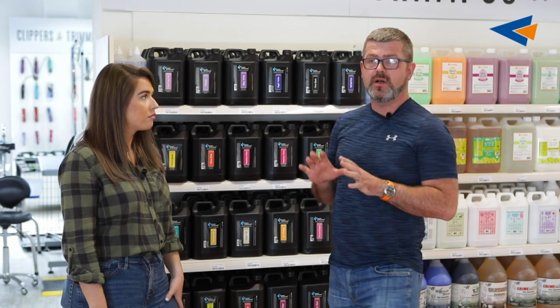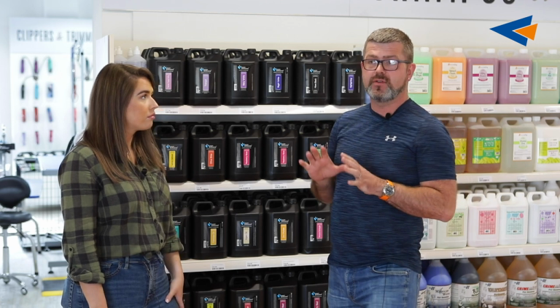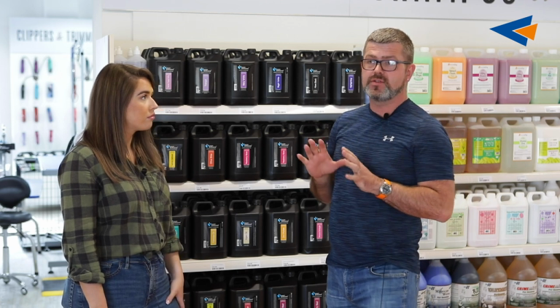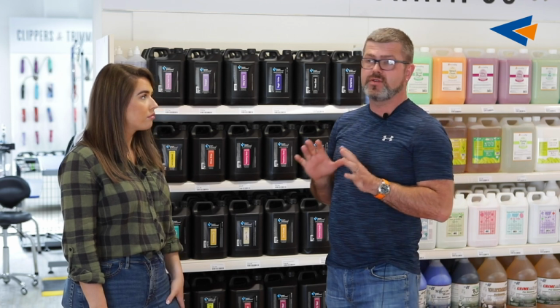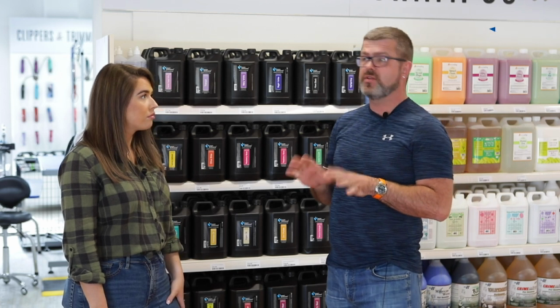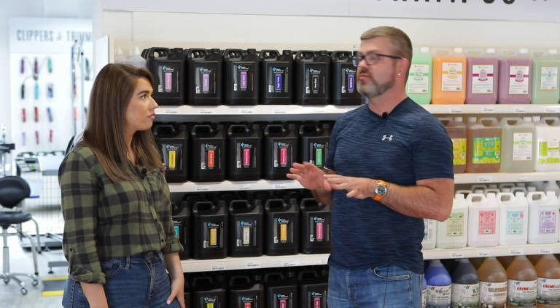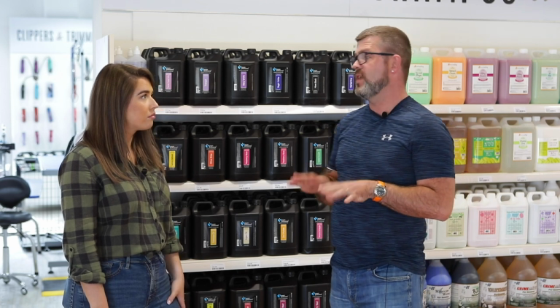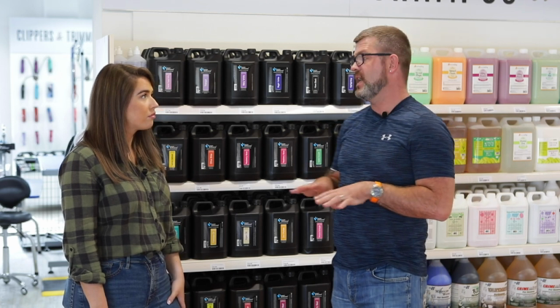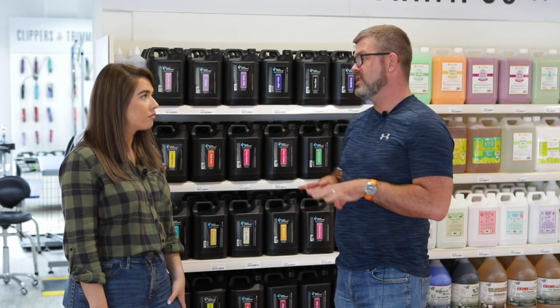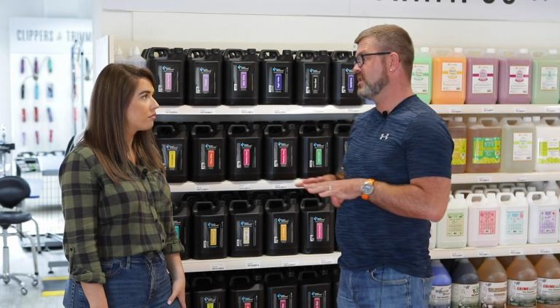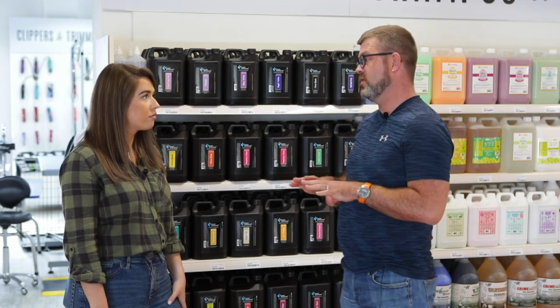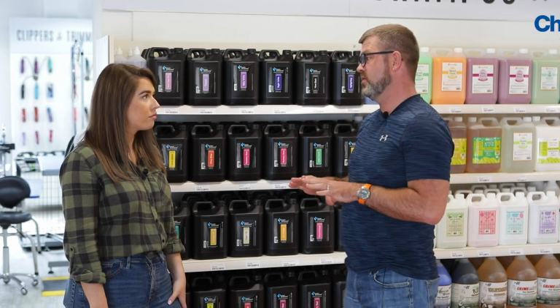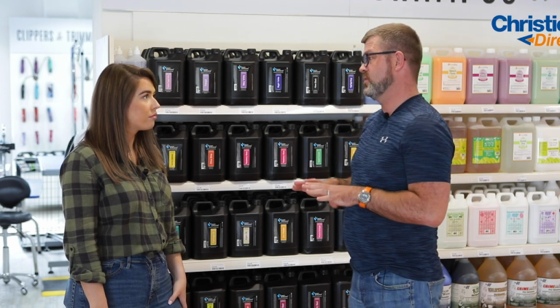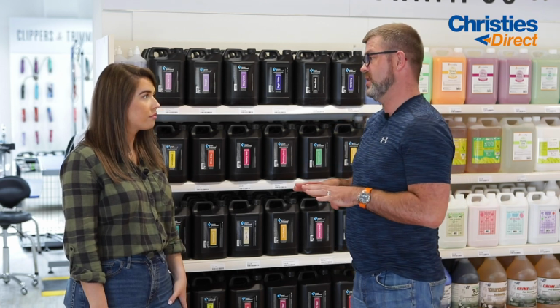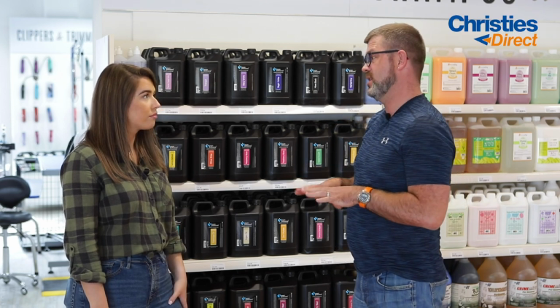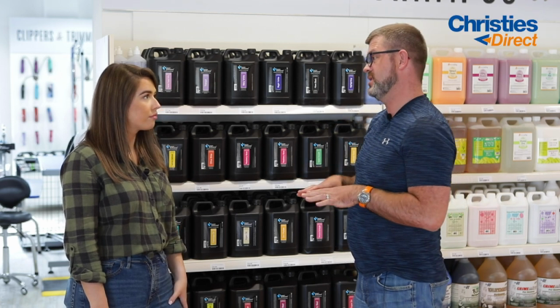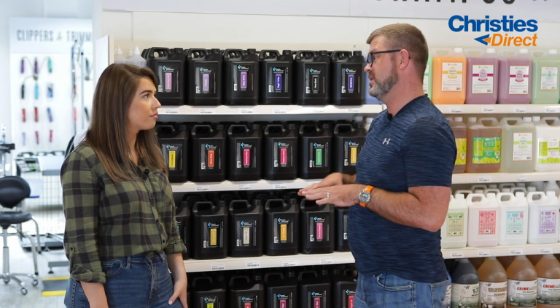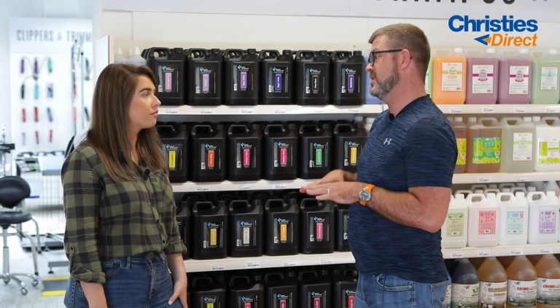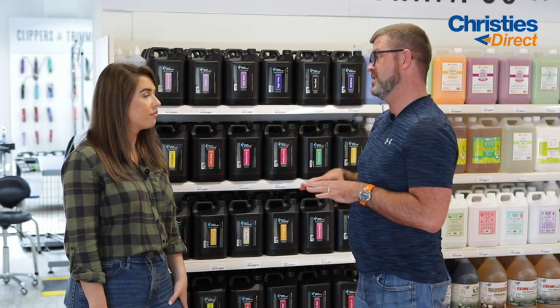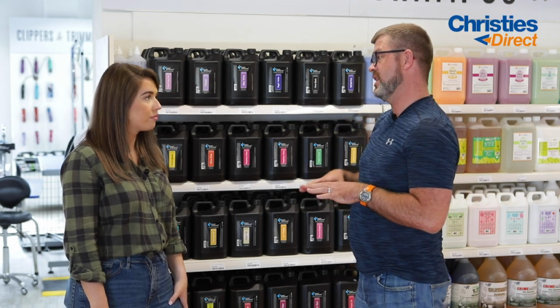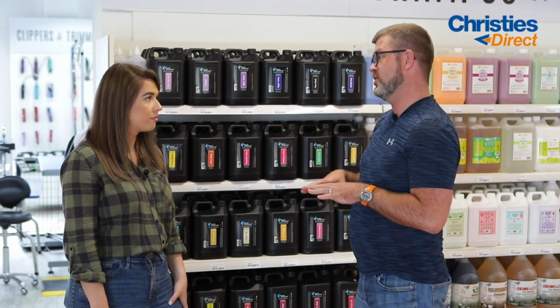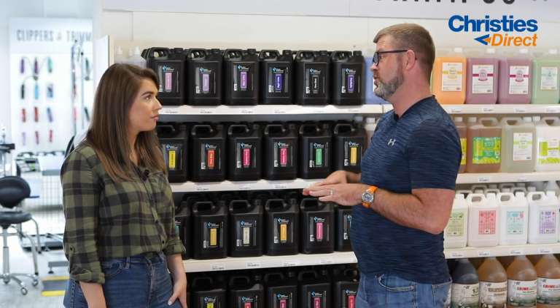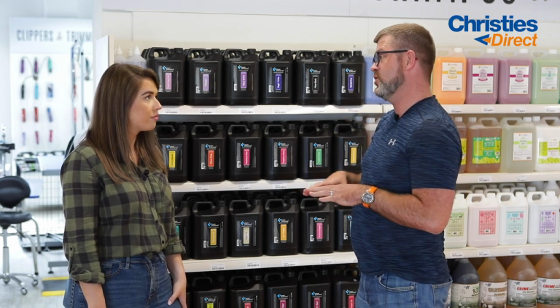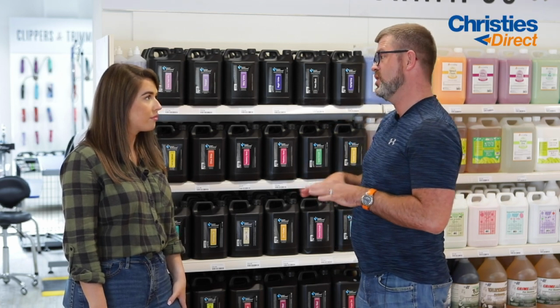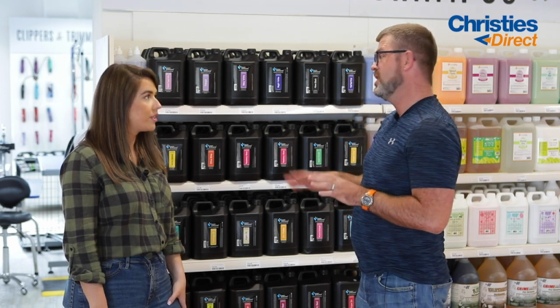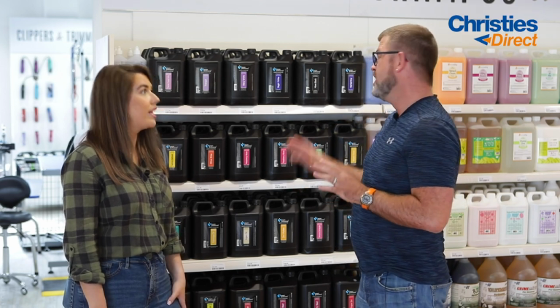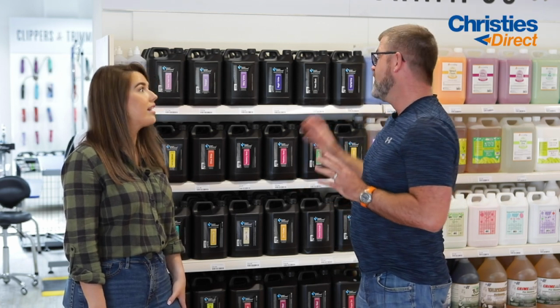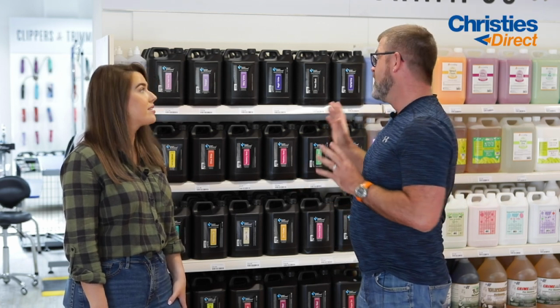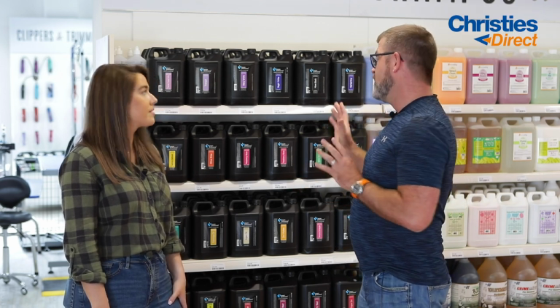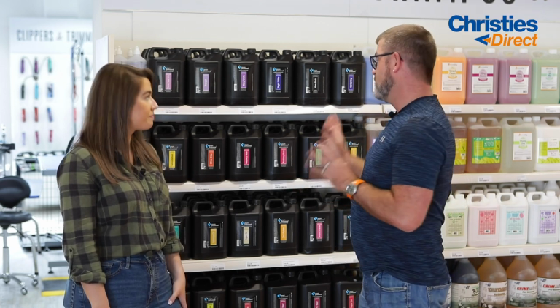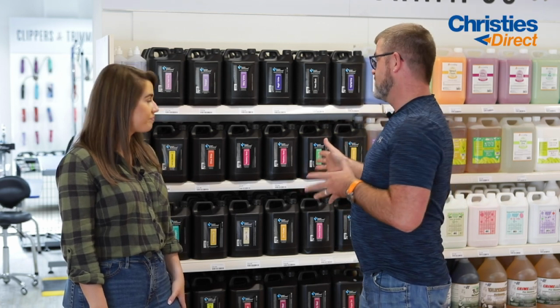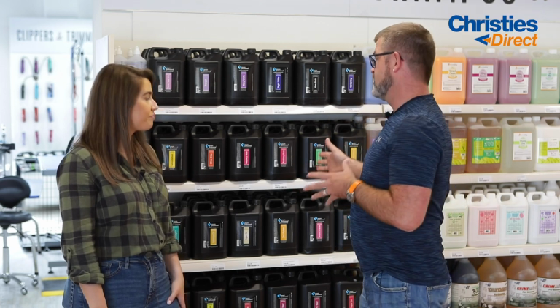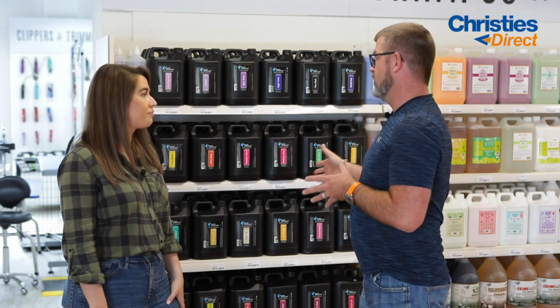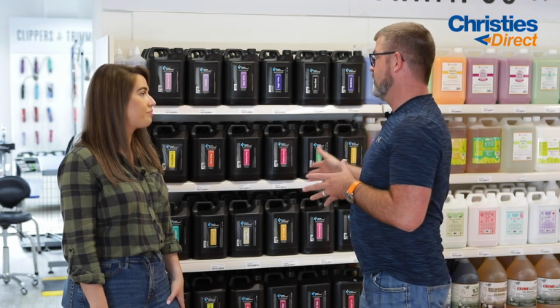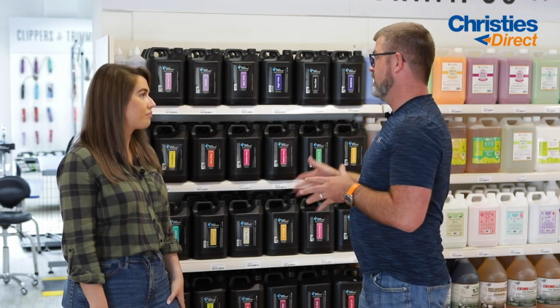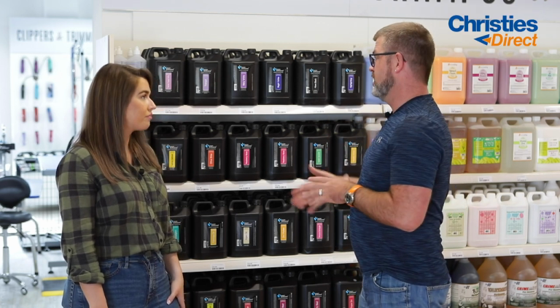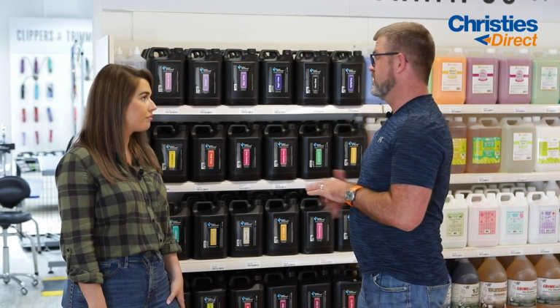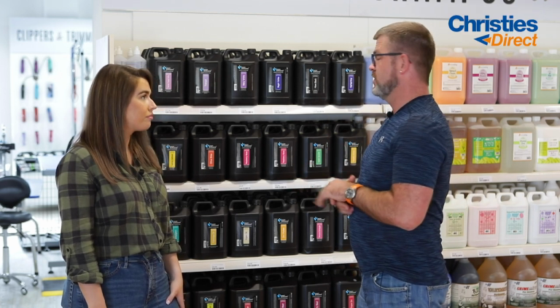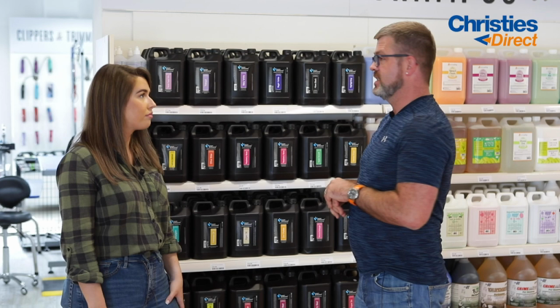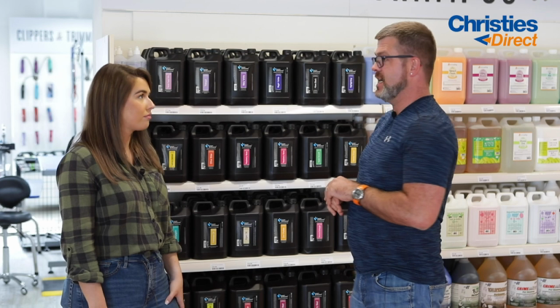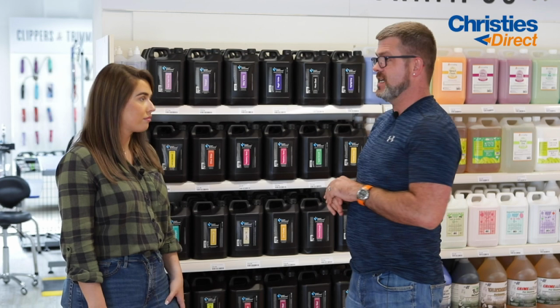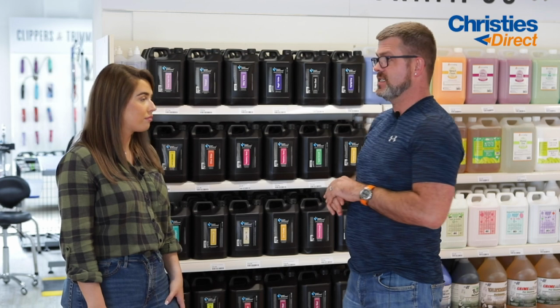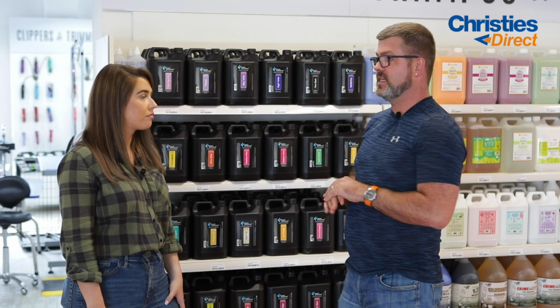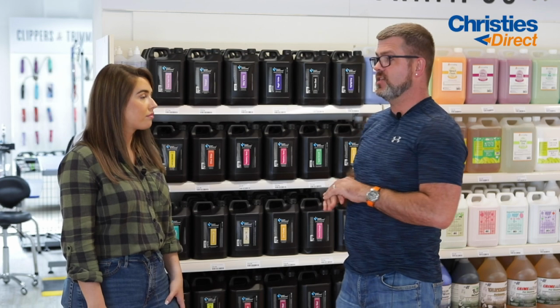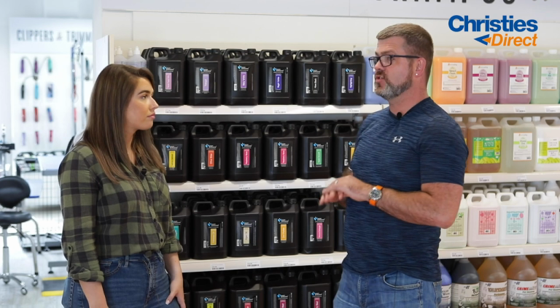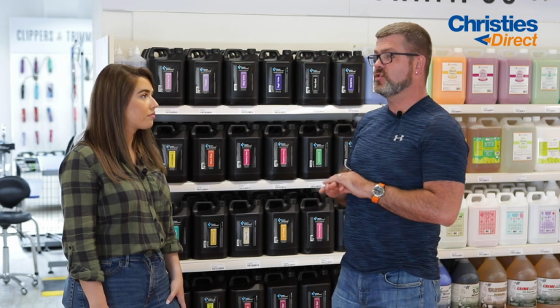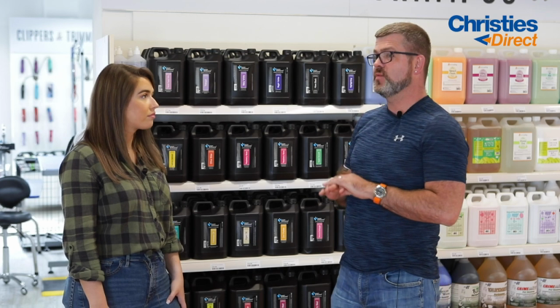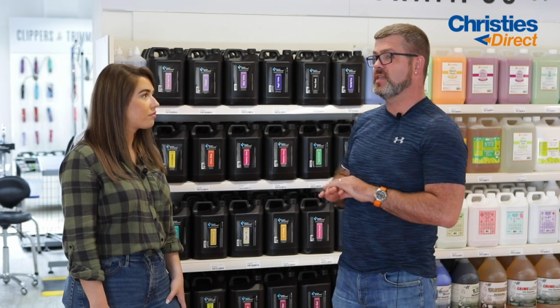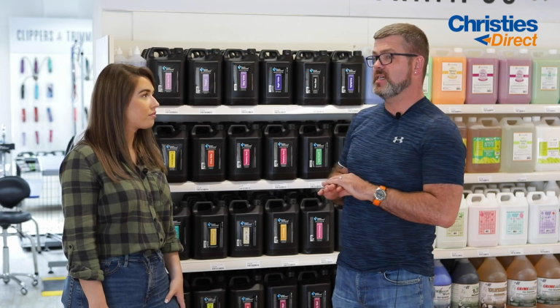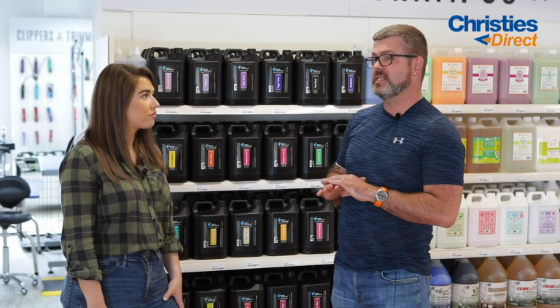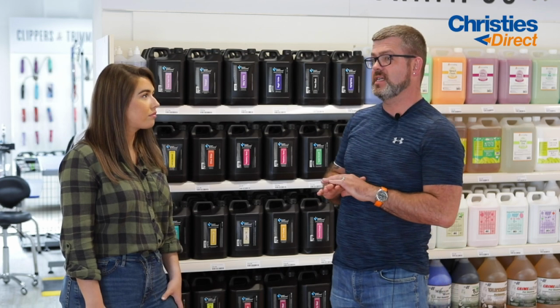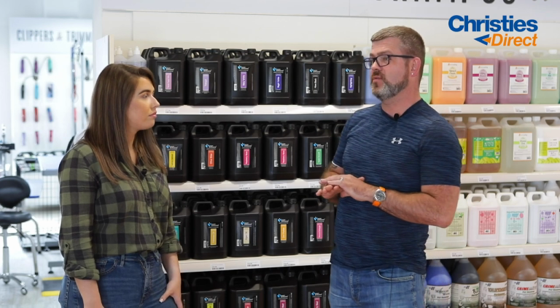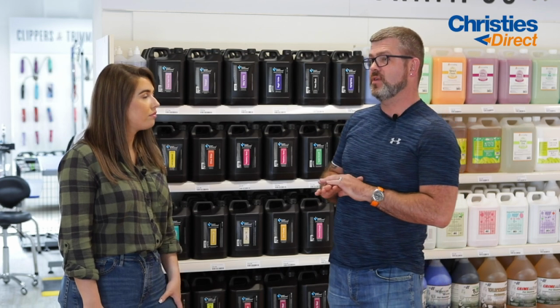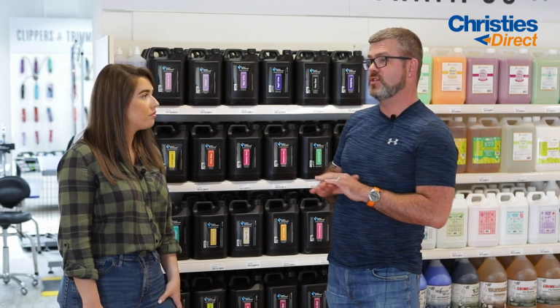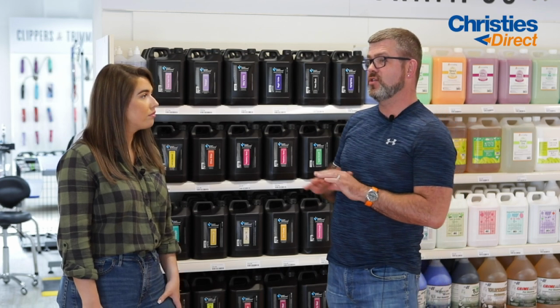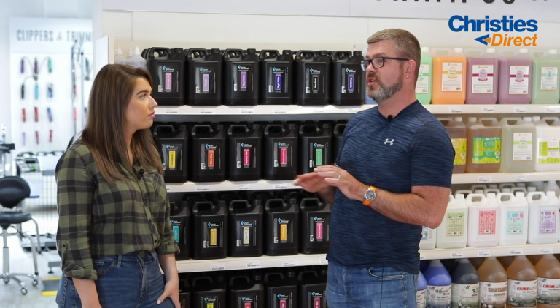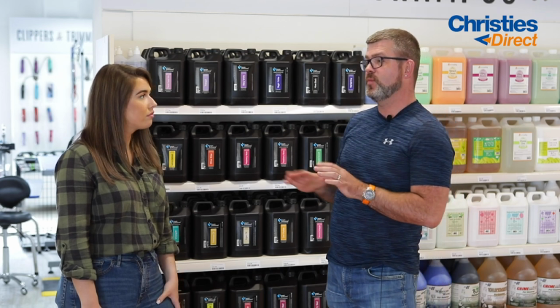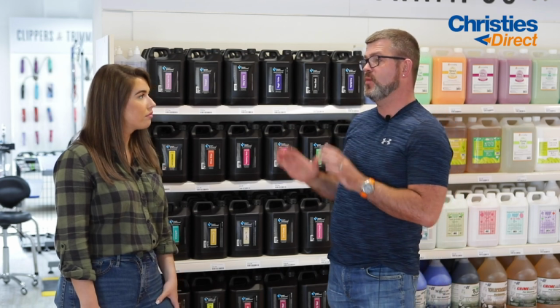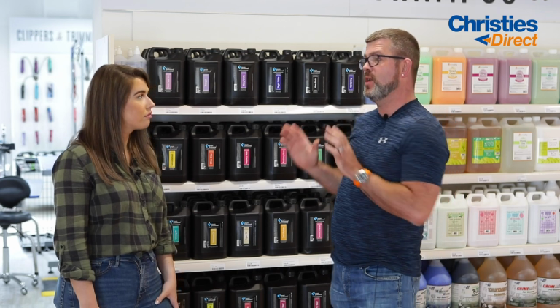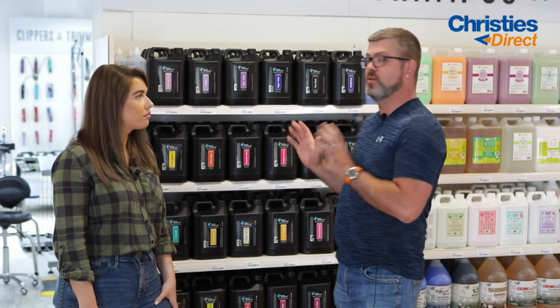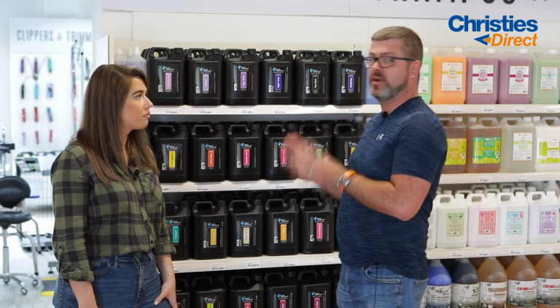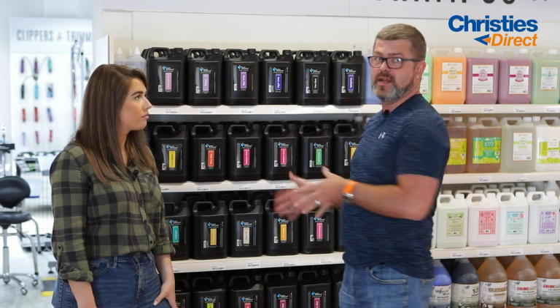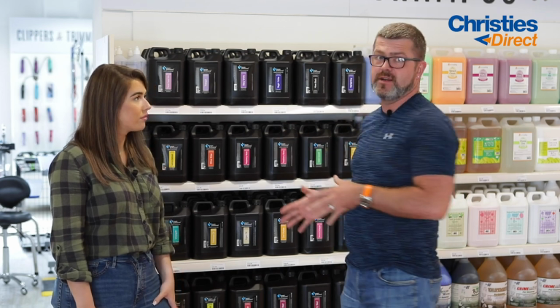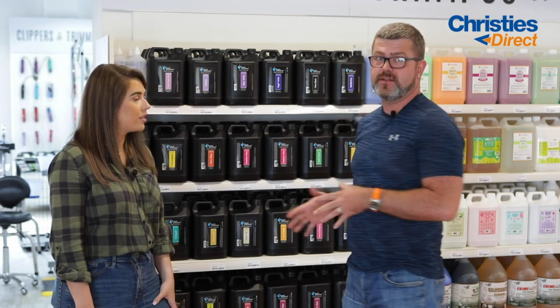There's another range I love as well — the Designer Dog range. This stuff here is fantastic.